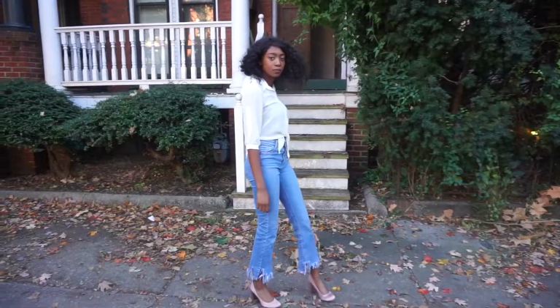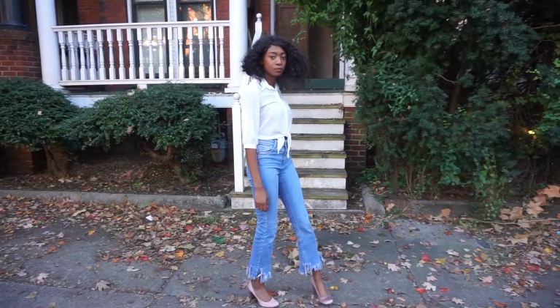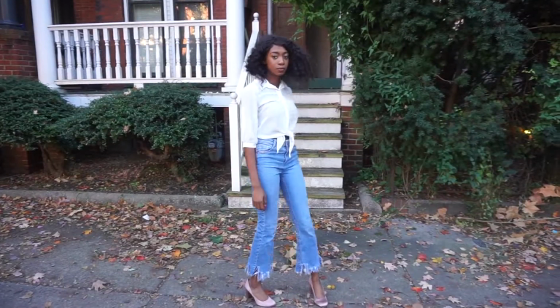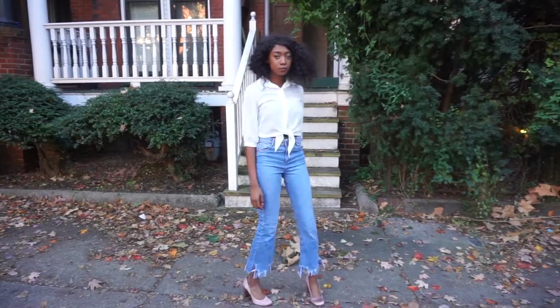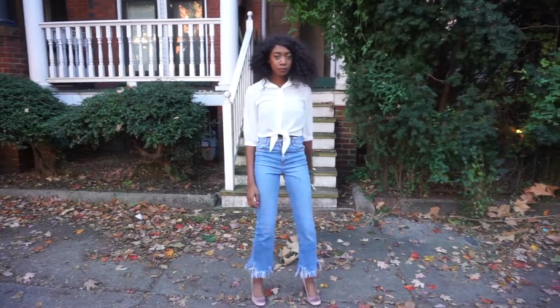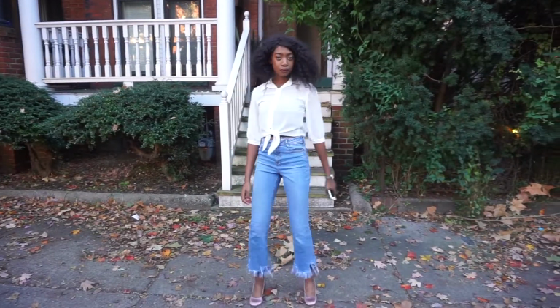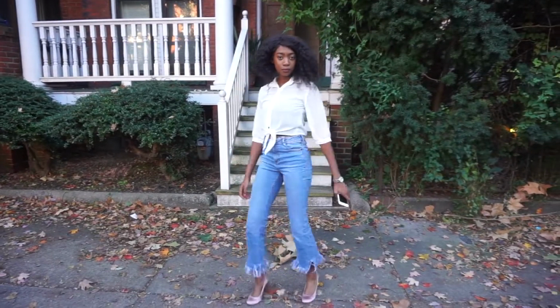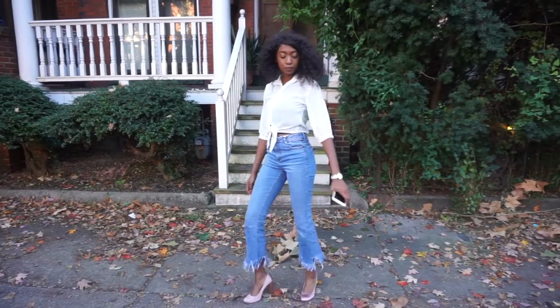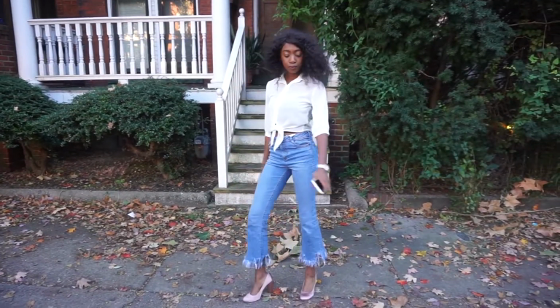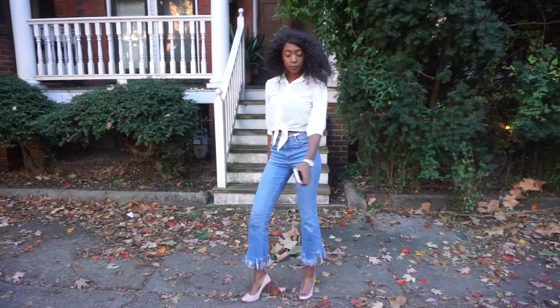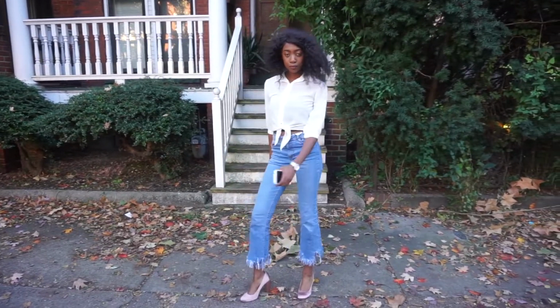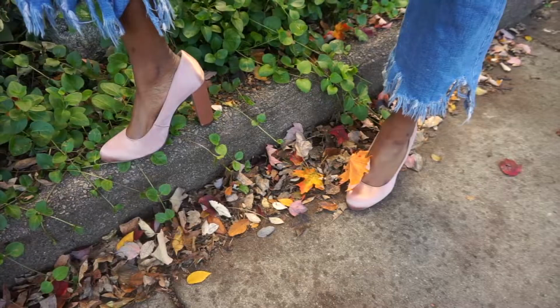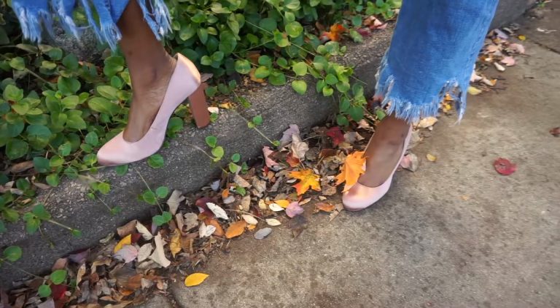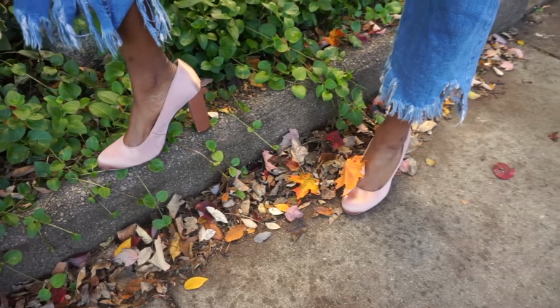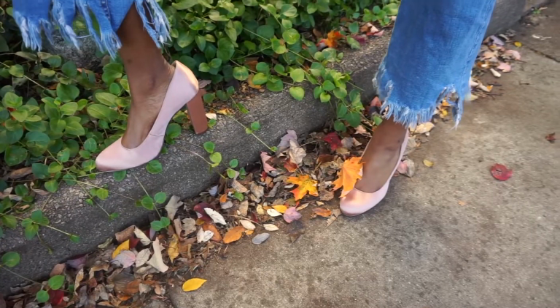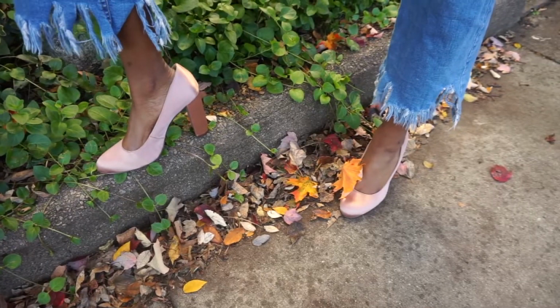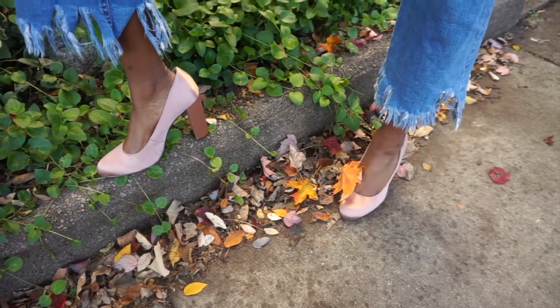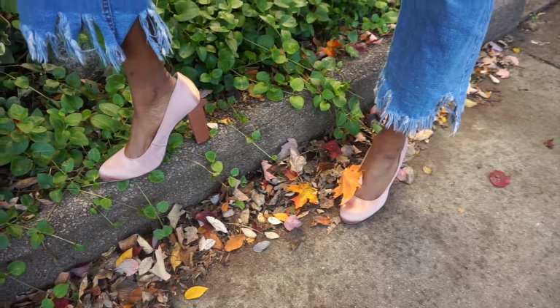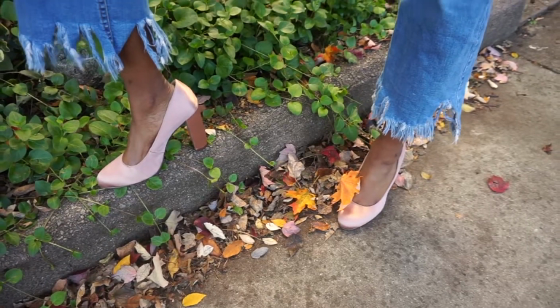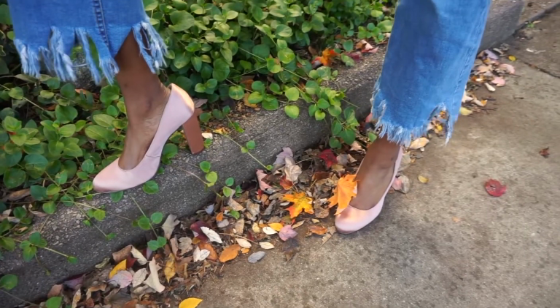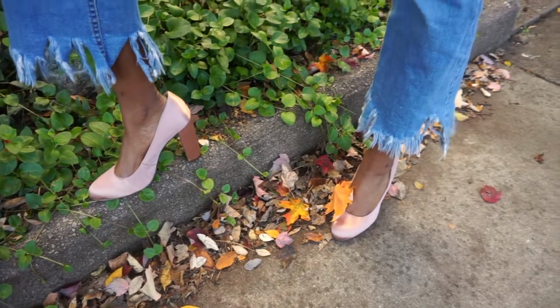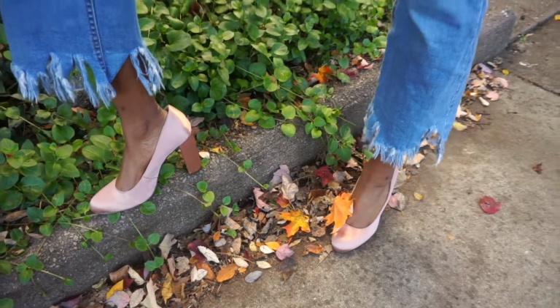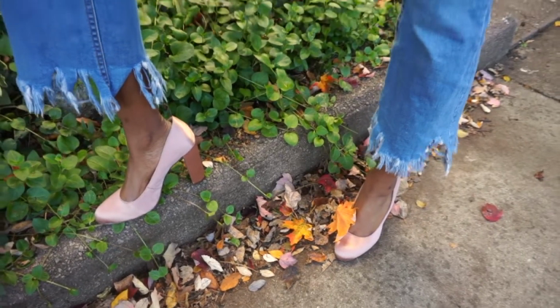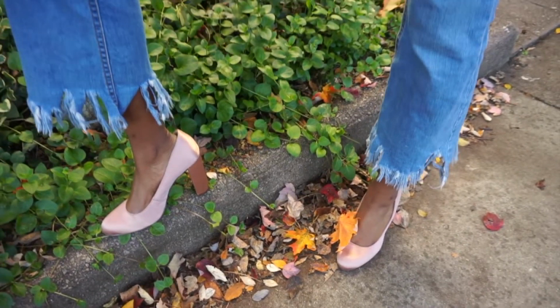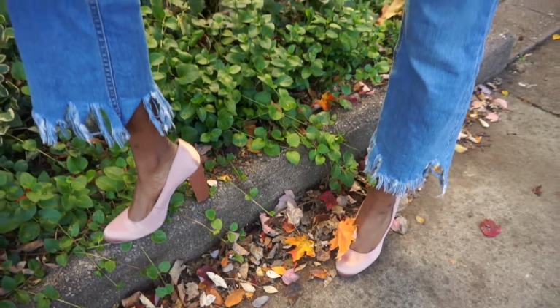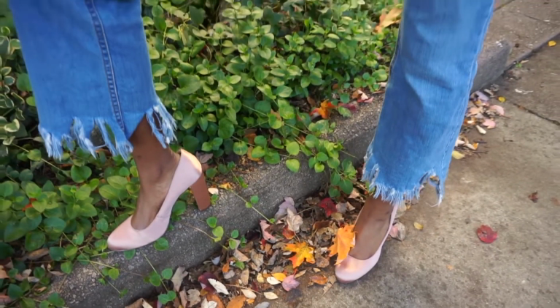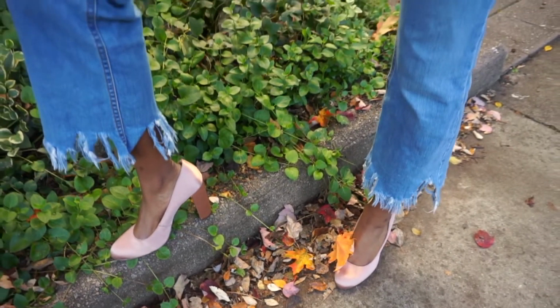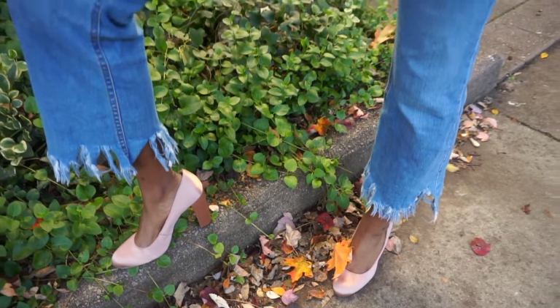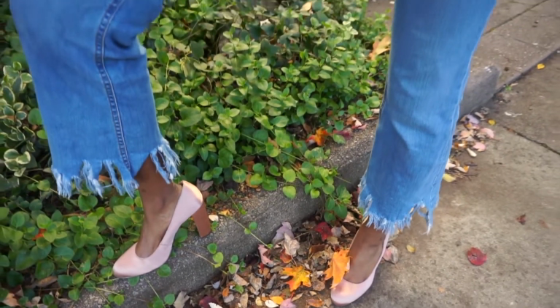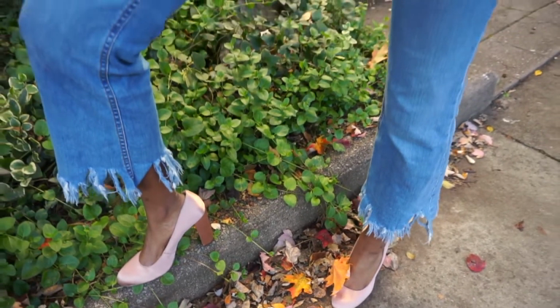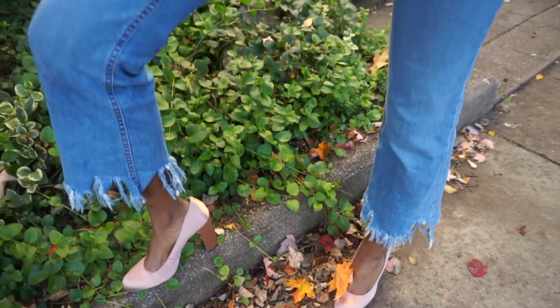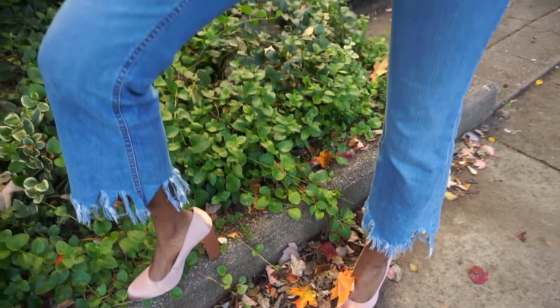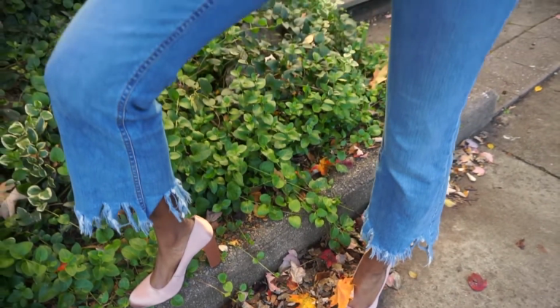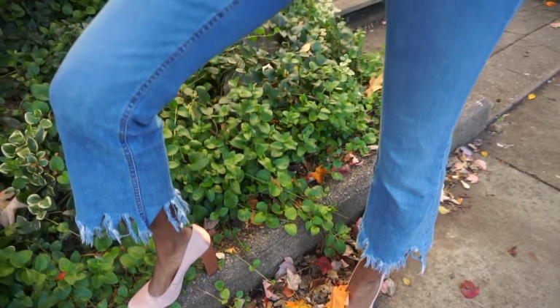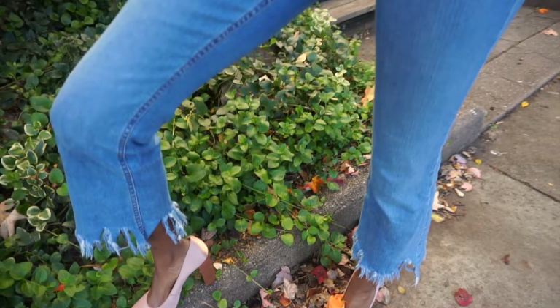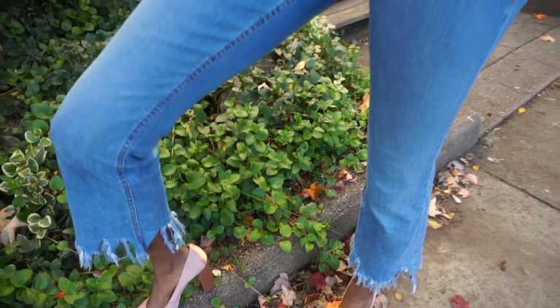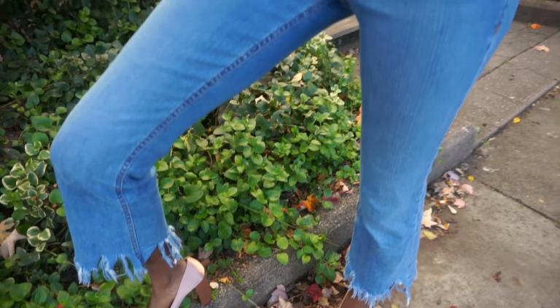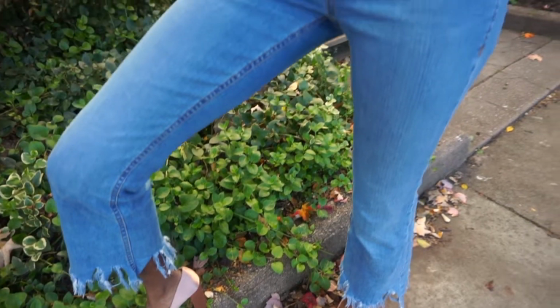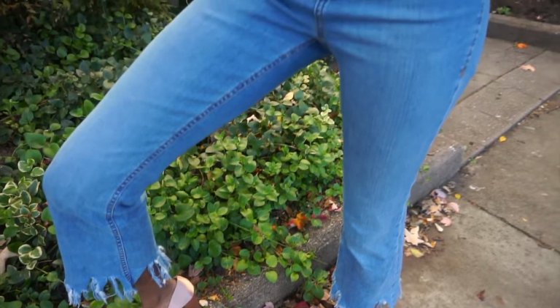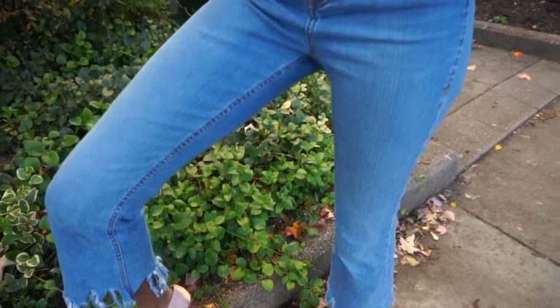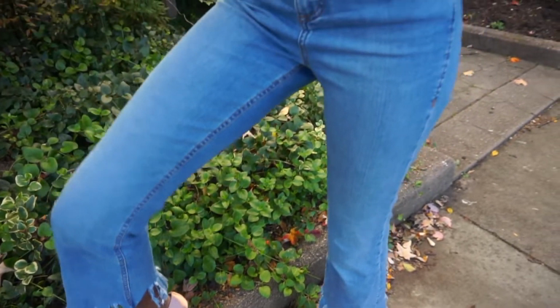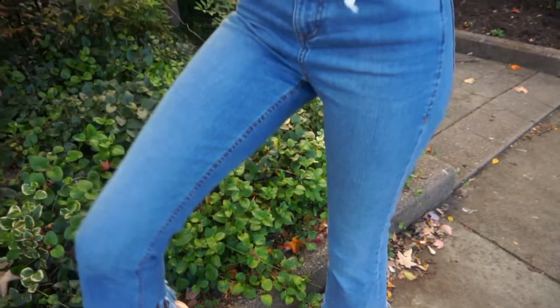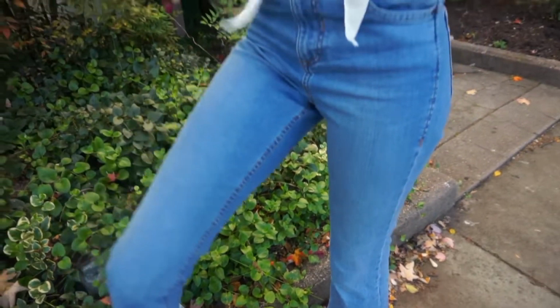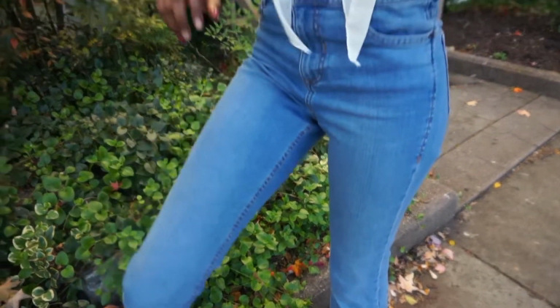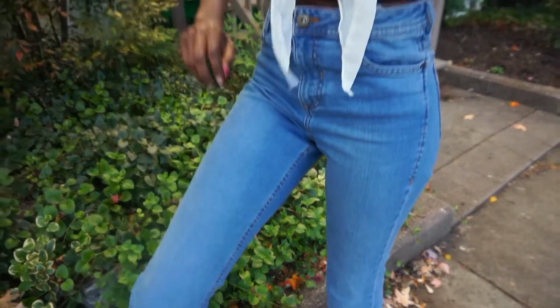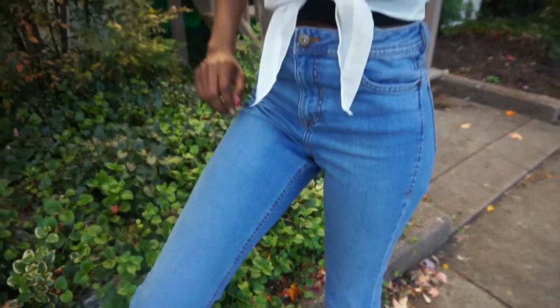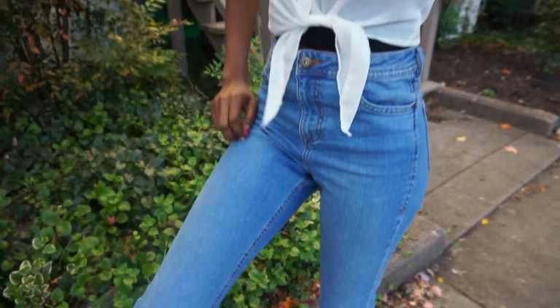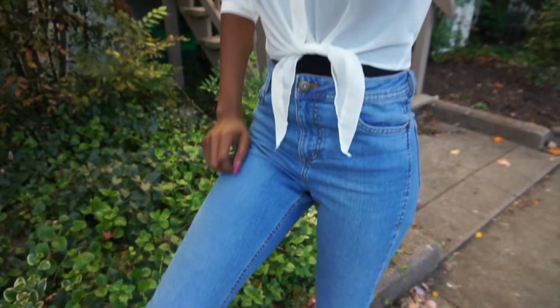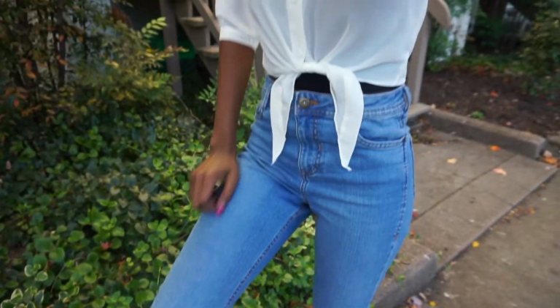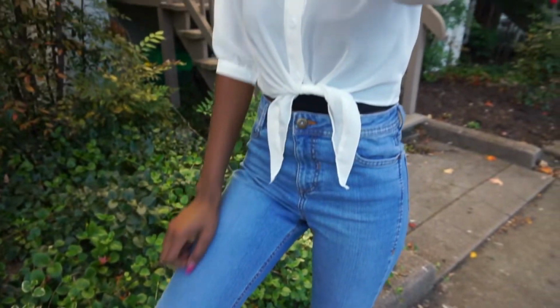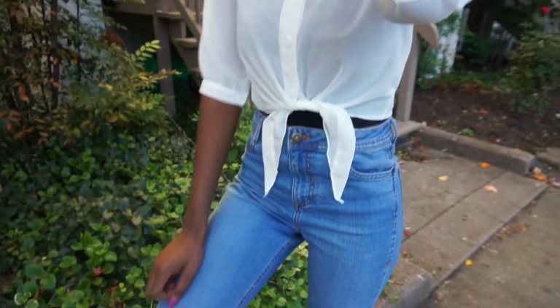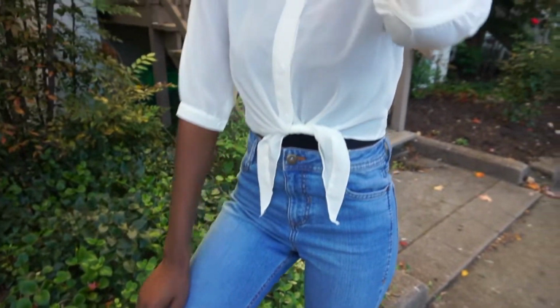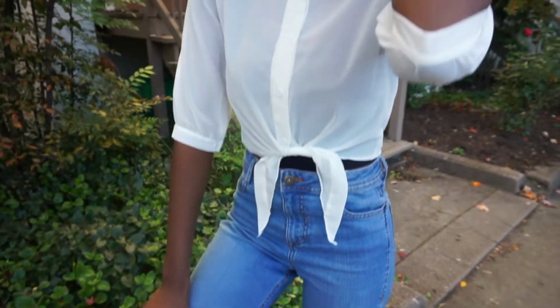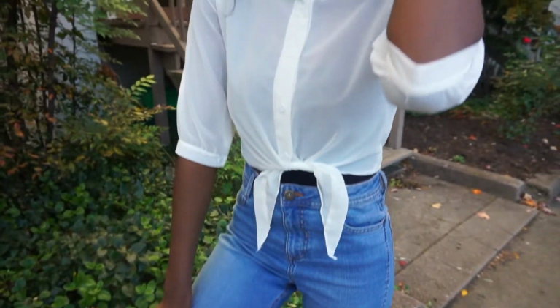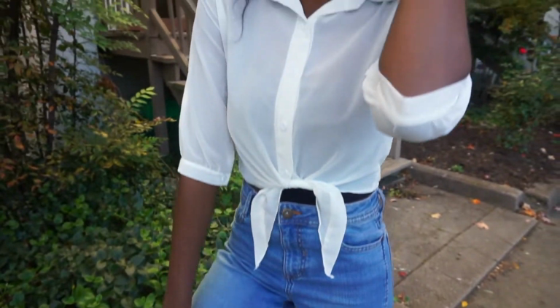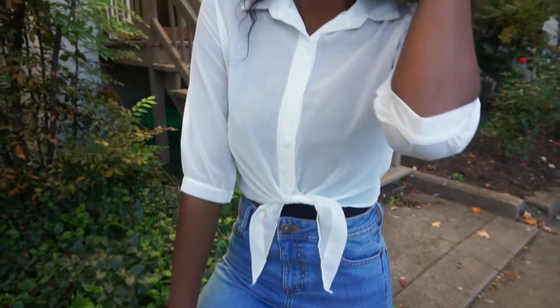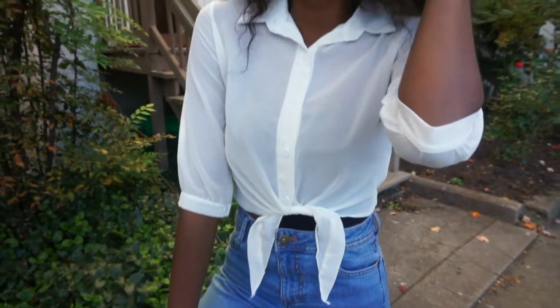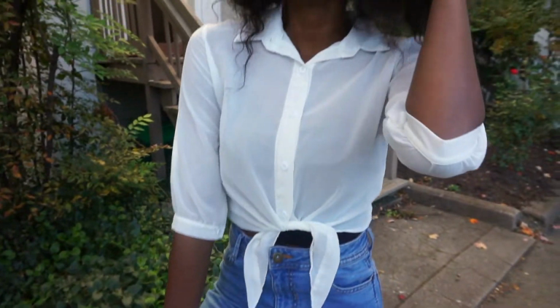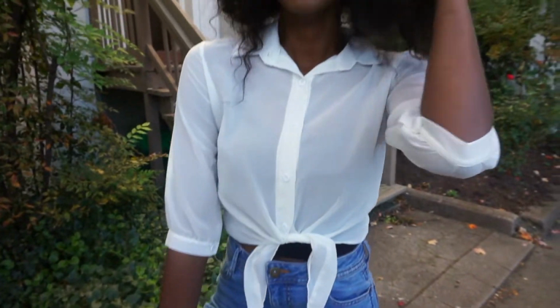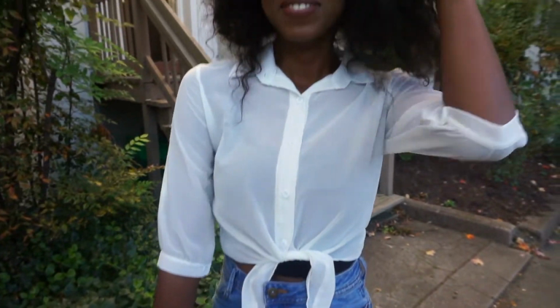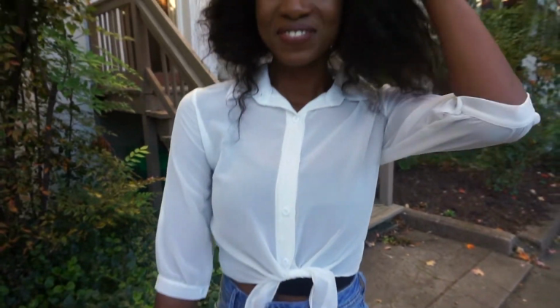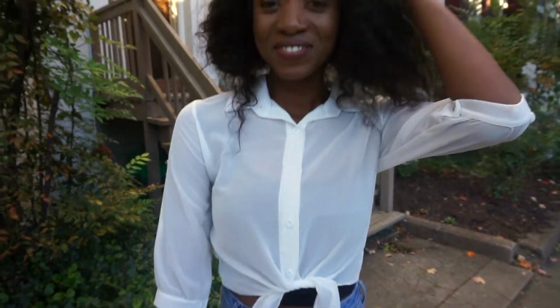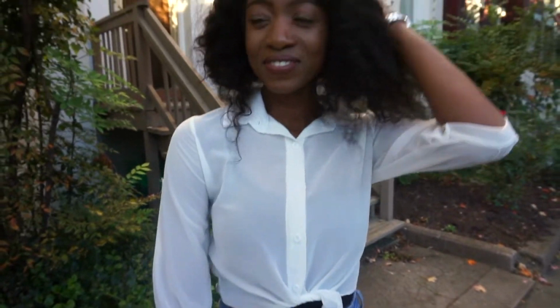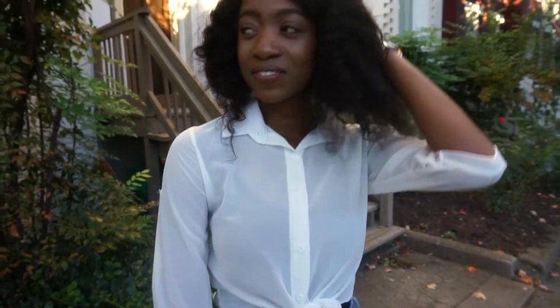This next outfit is a little more classic chic. The satin pink pumps are from TJ Maxx as well as the distressed pants, and the little blouse is from Romwe.